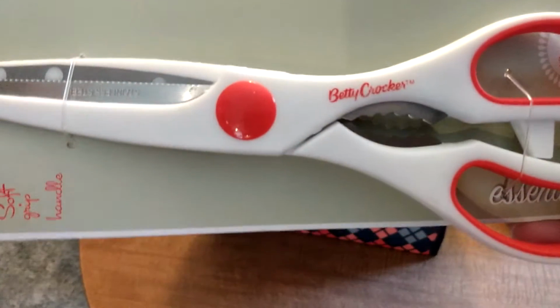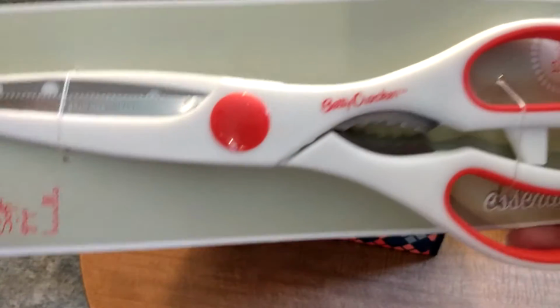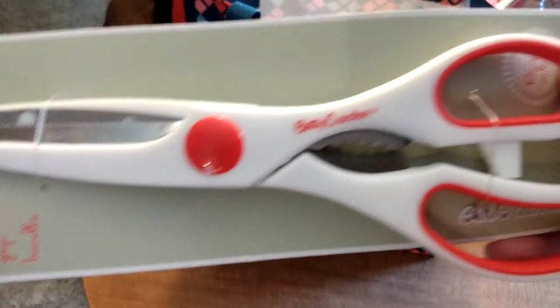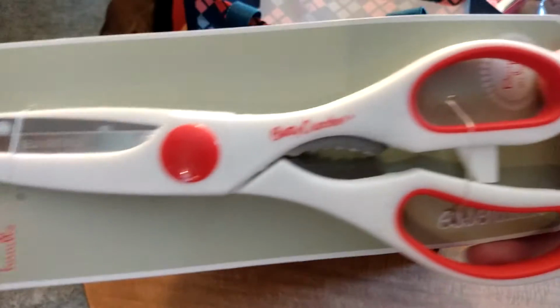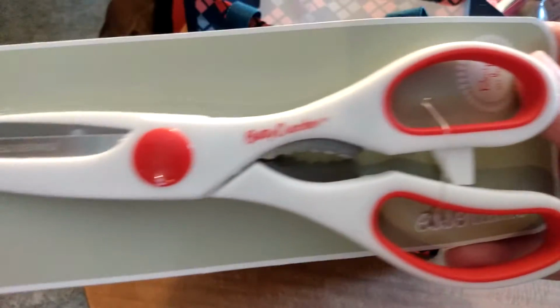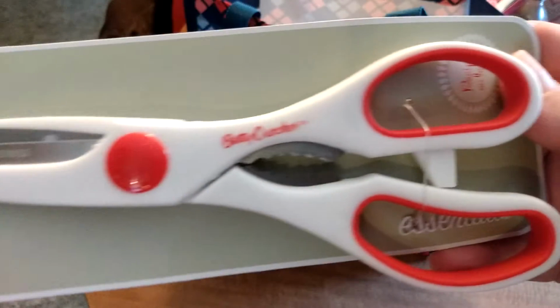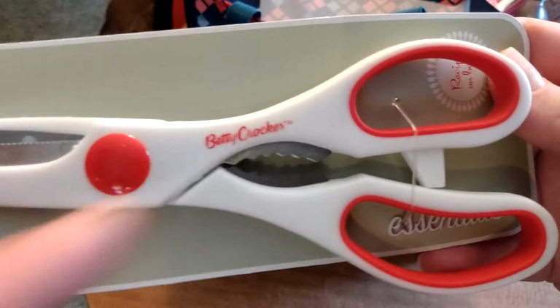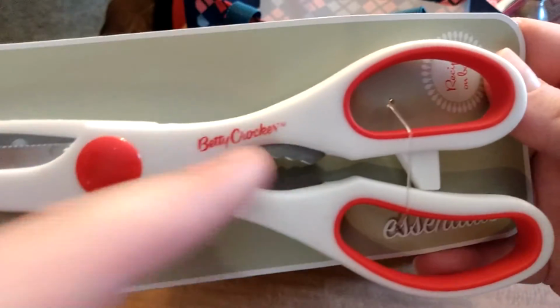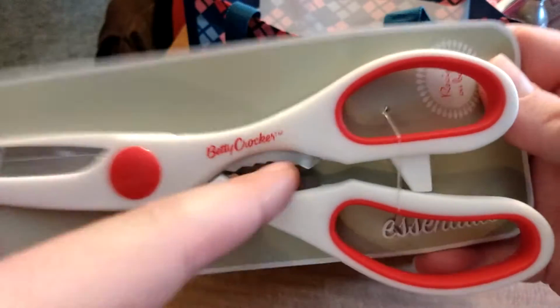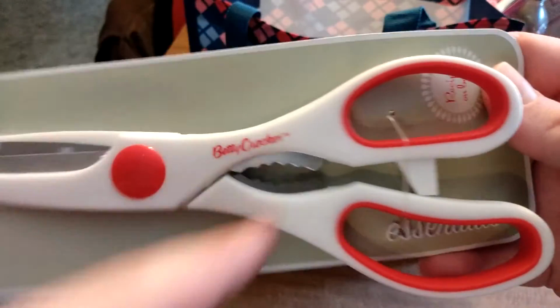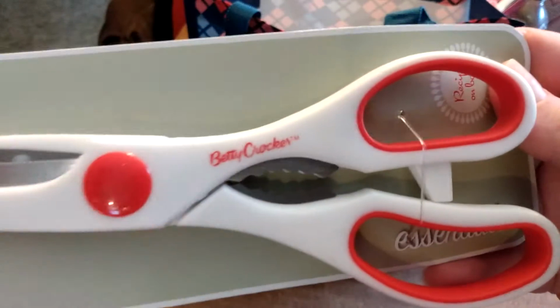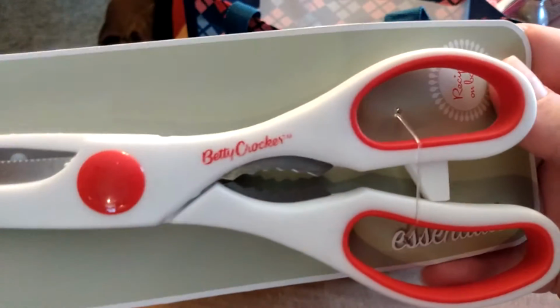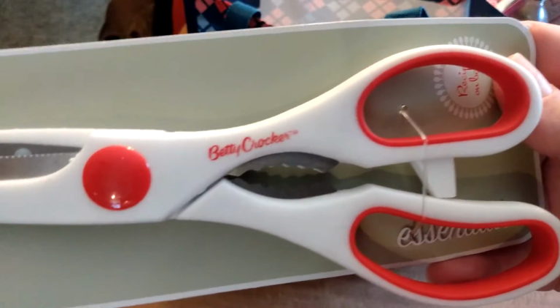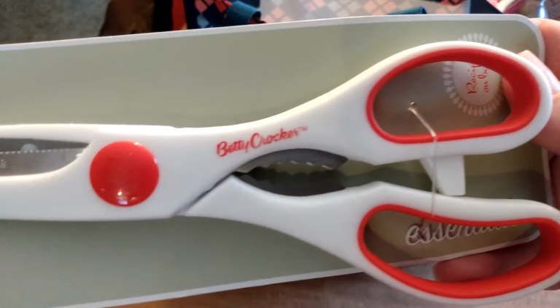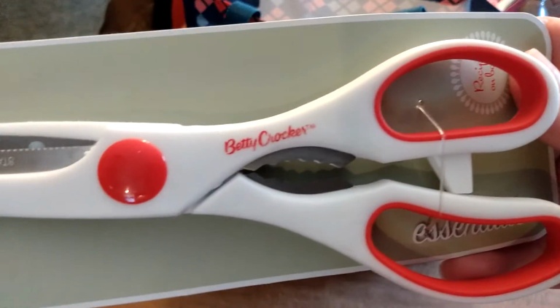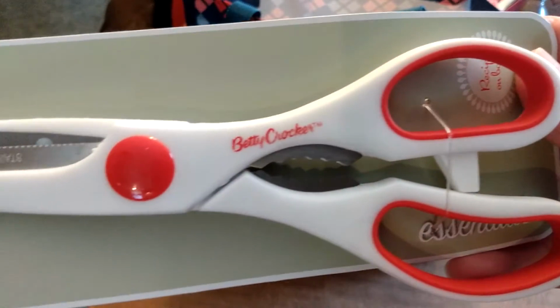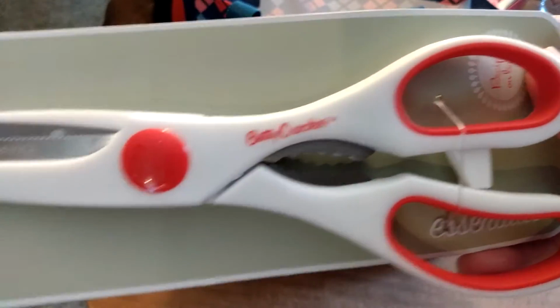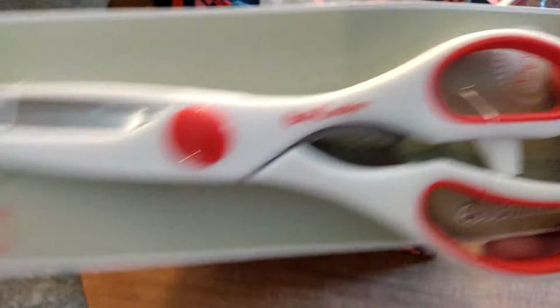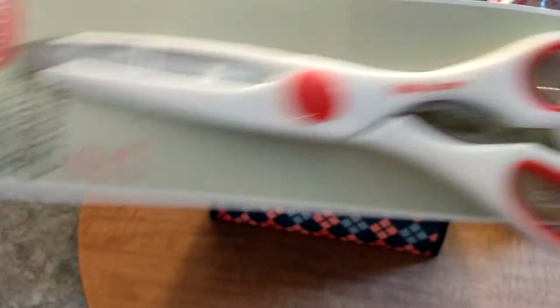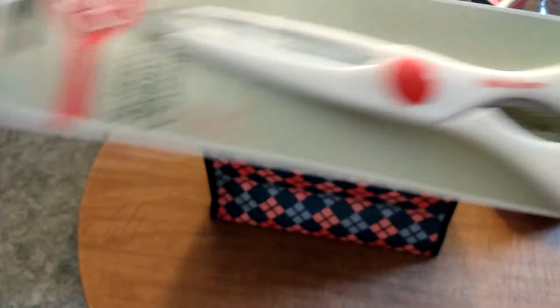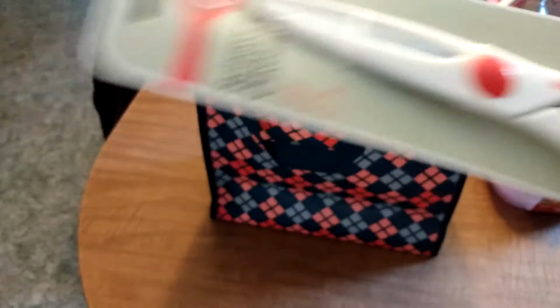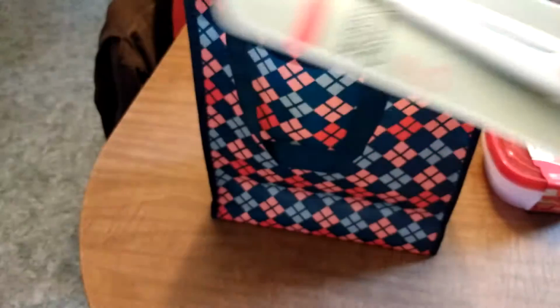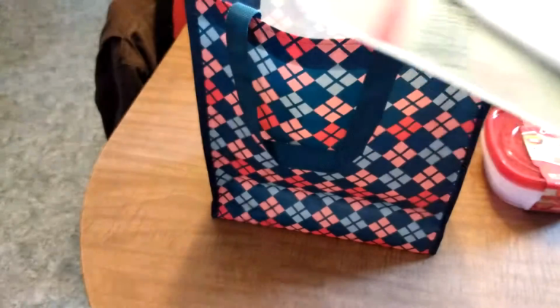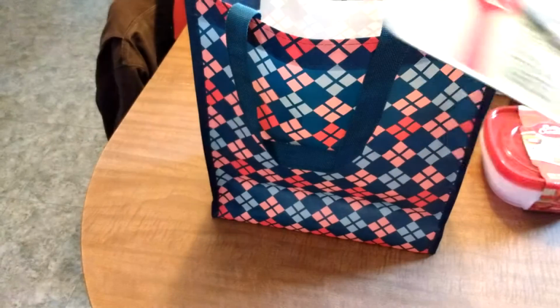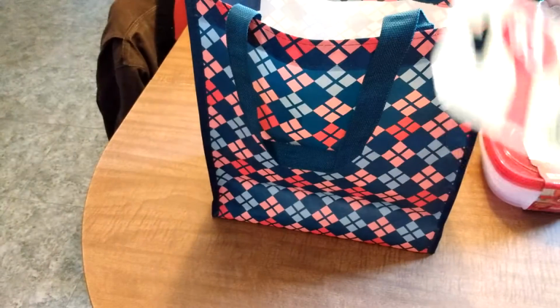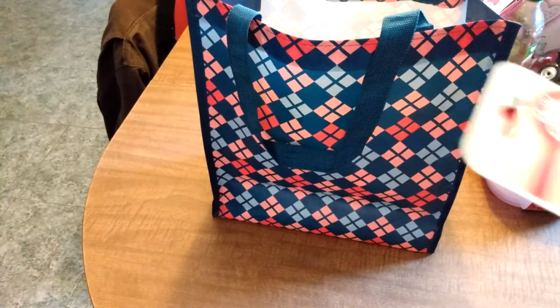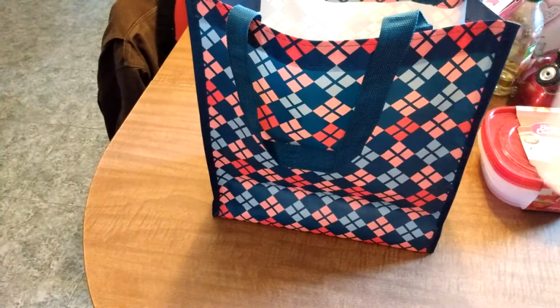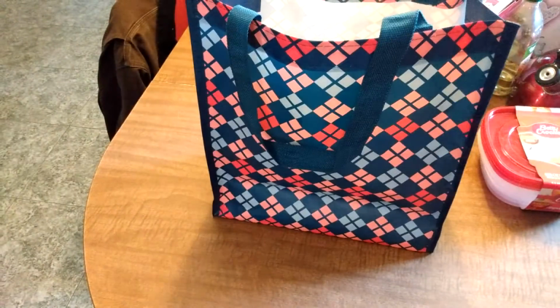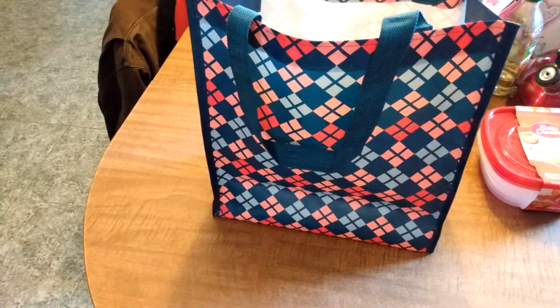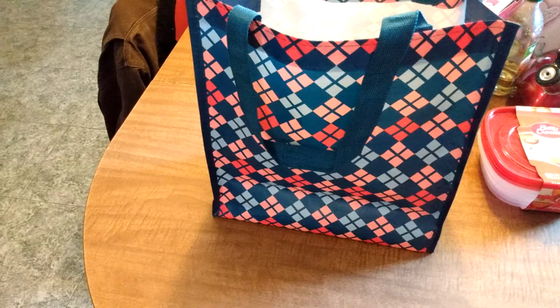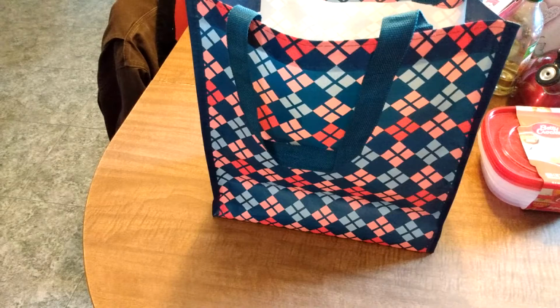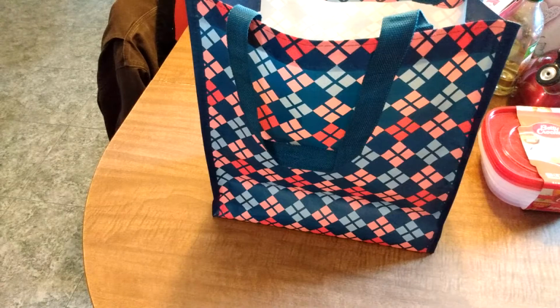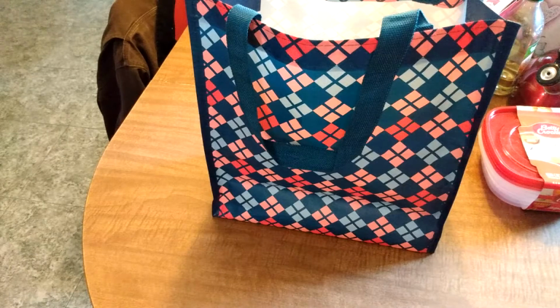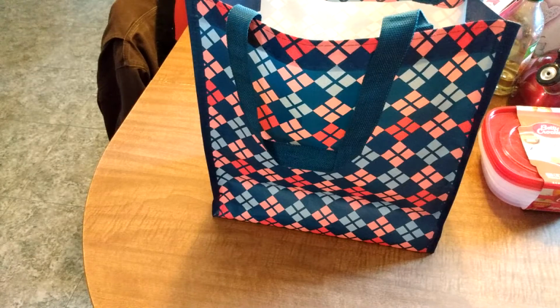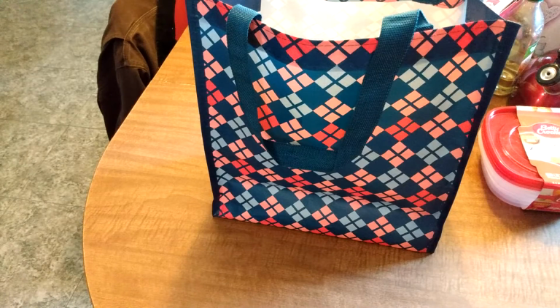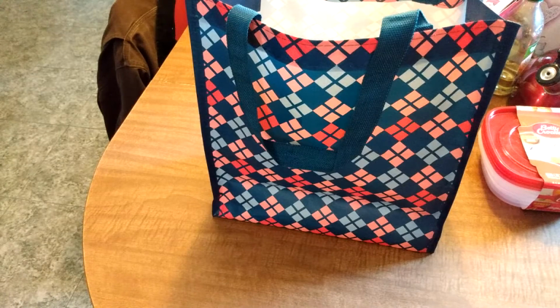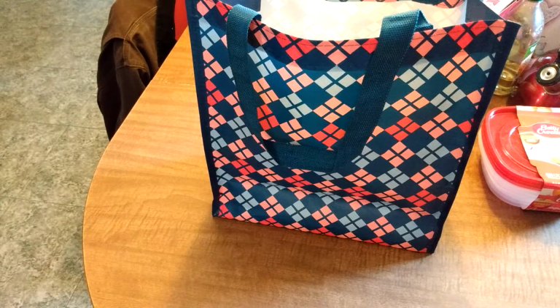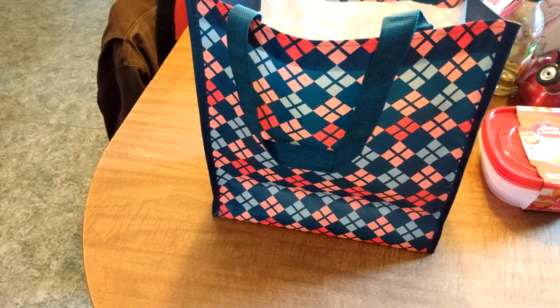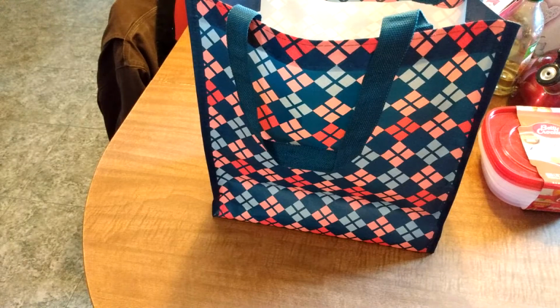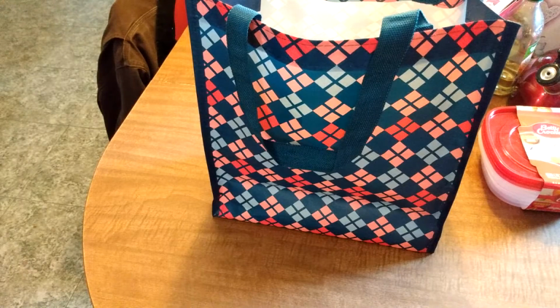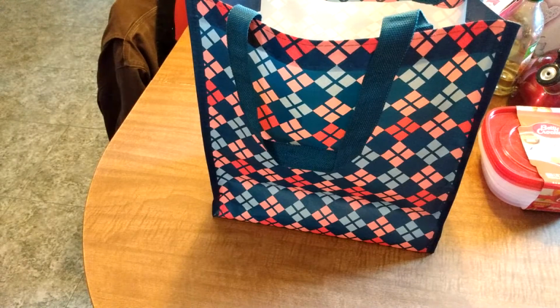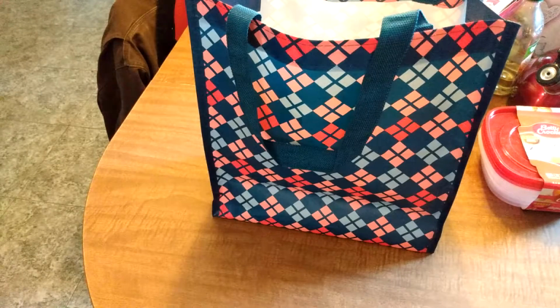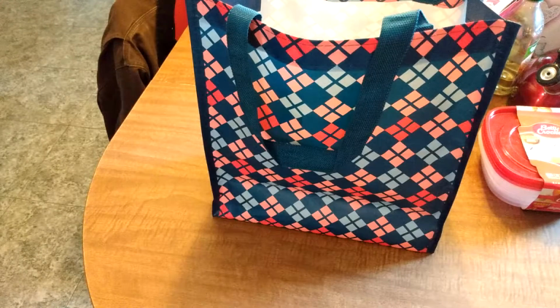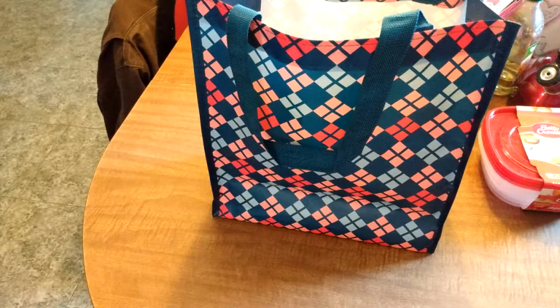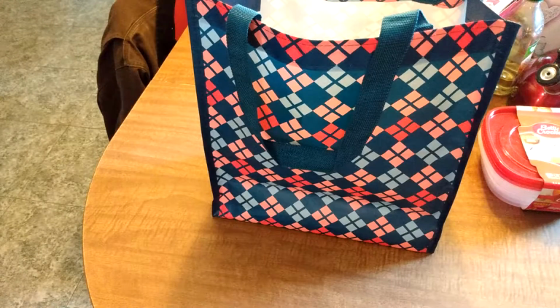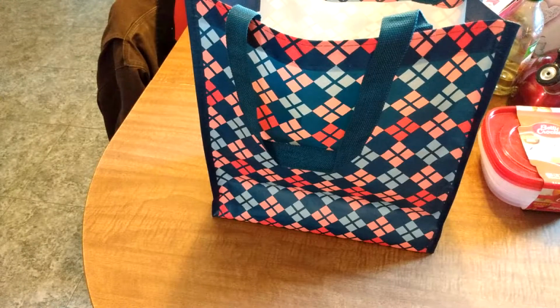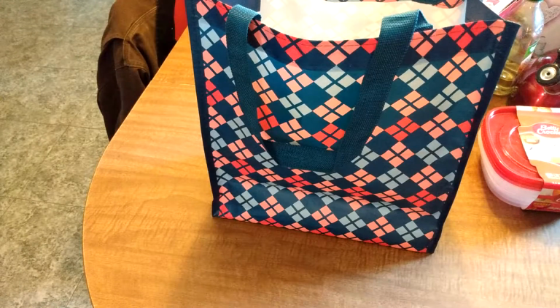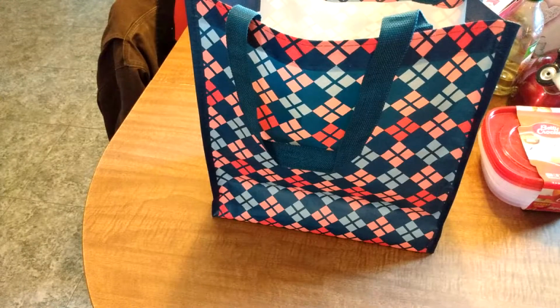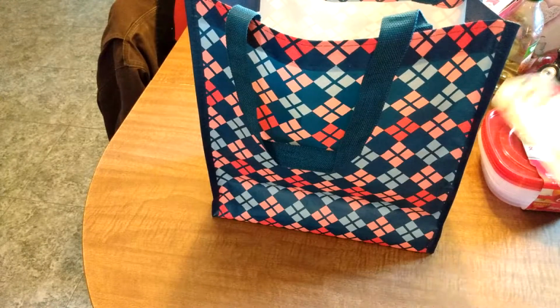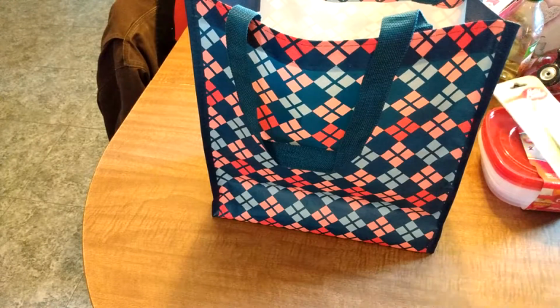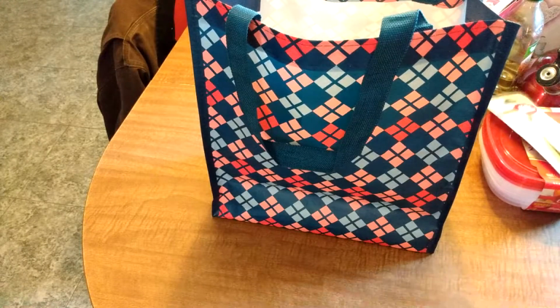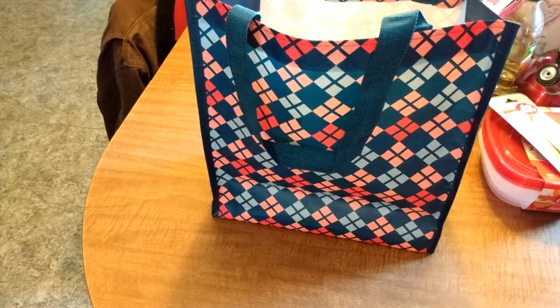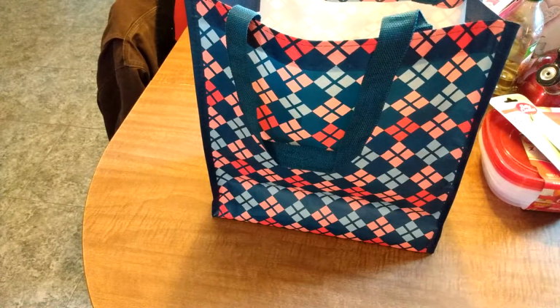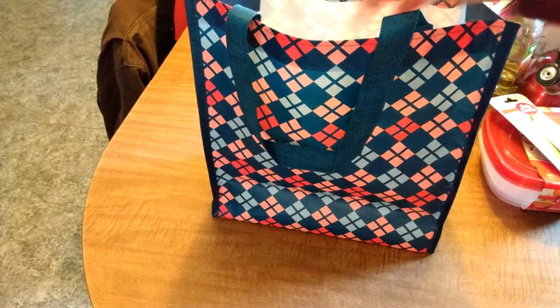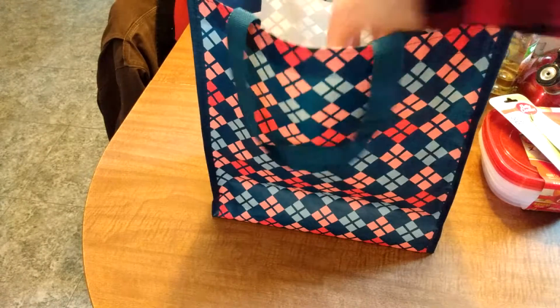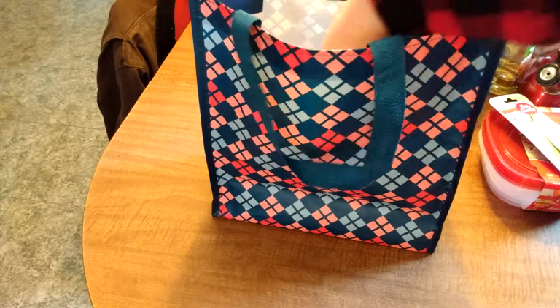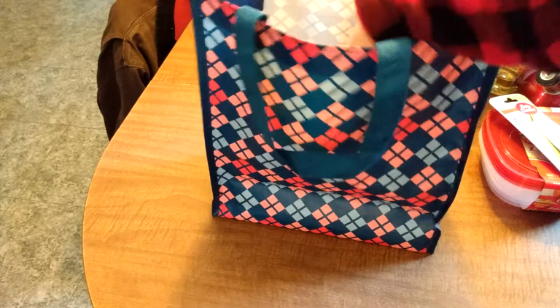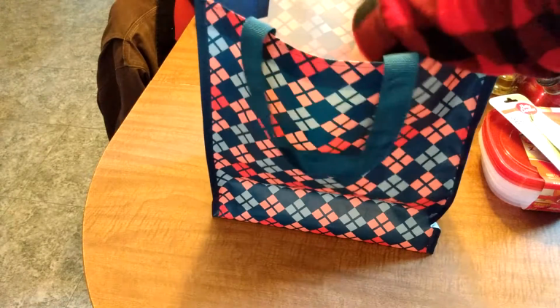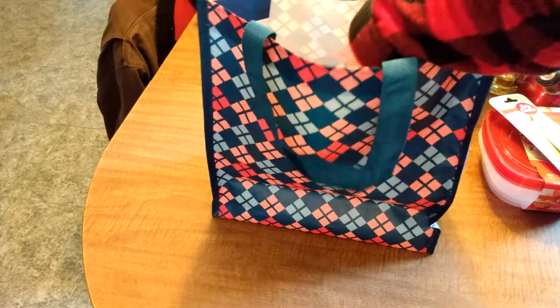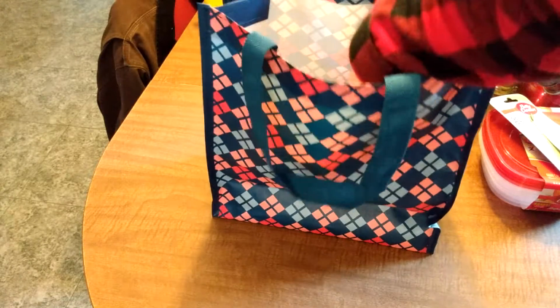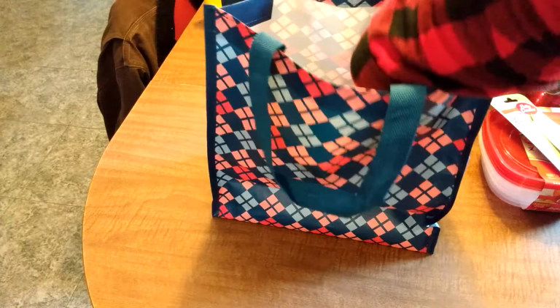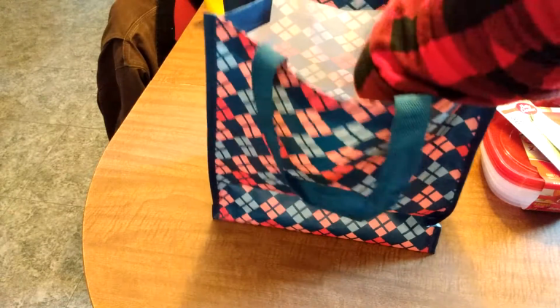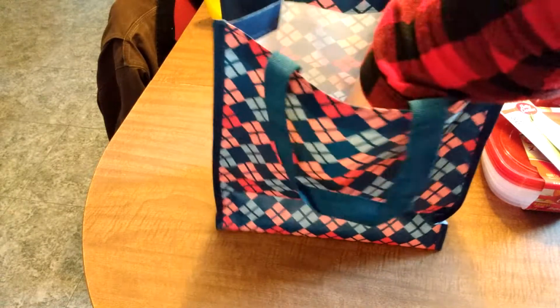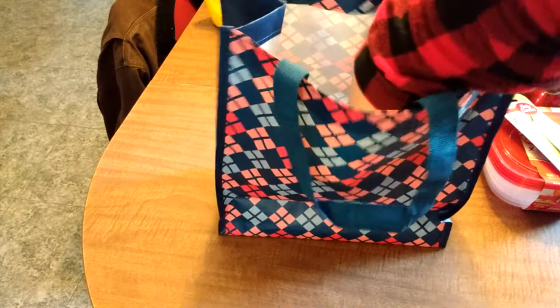Yes, there's a nutcracker in there. Oh my goodness, that's awesome! Okay, next. This is so random.